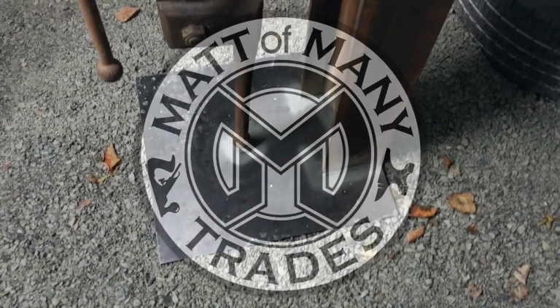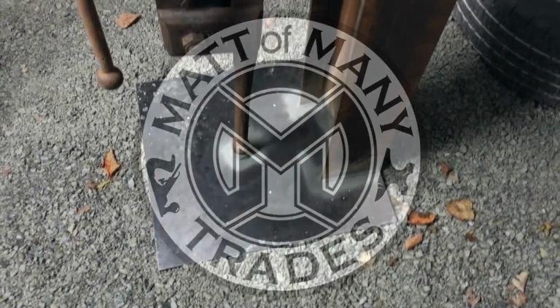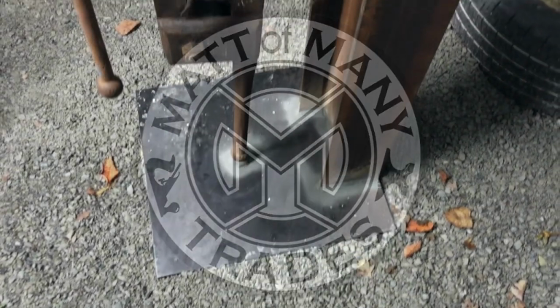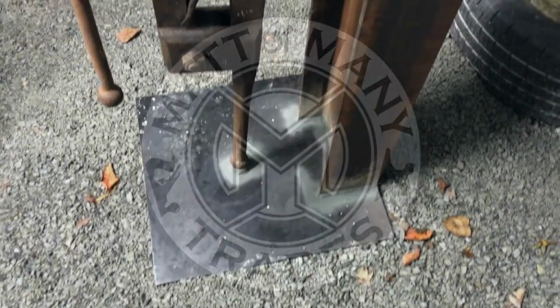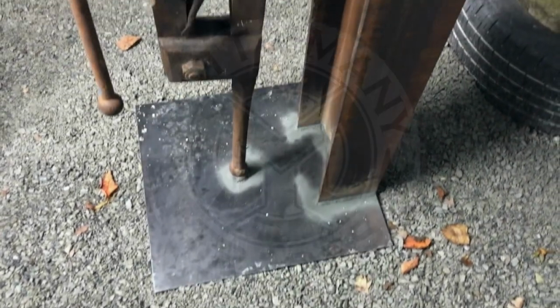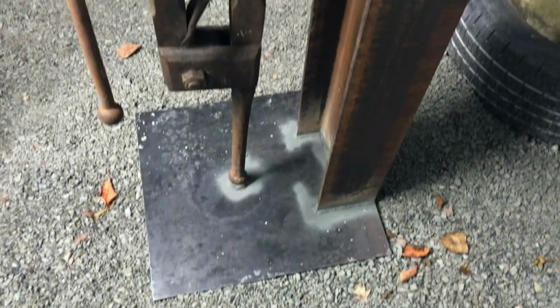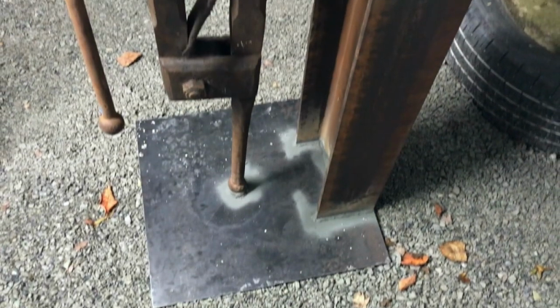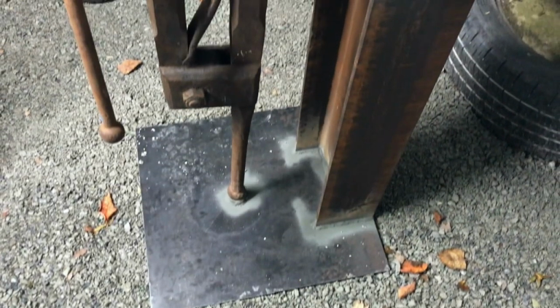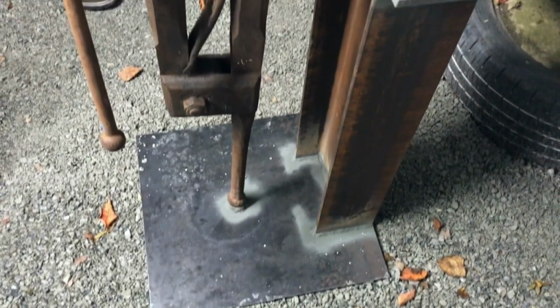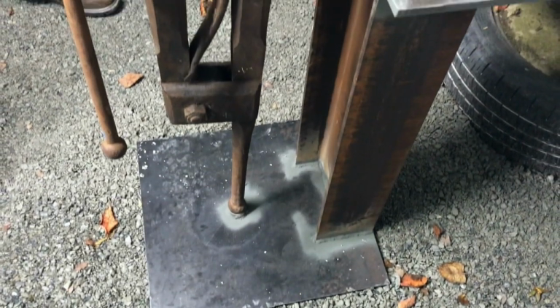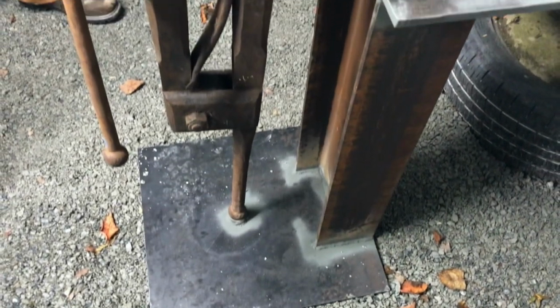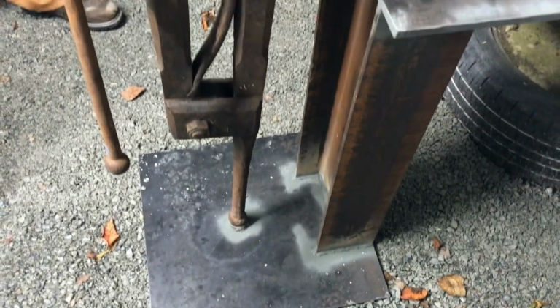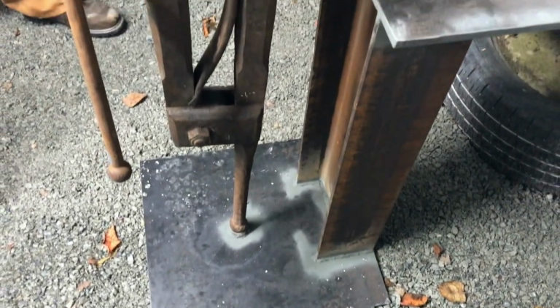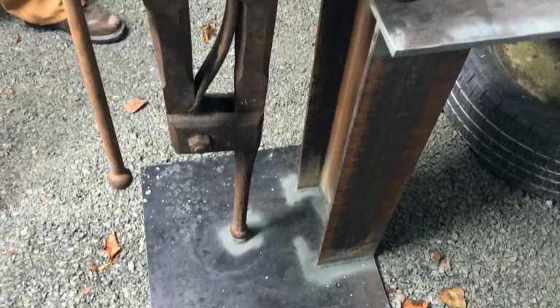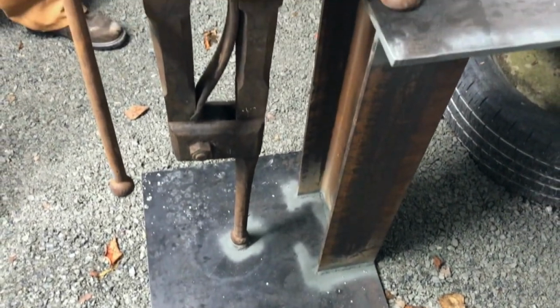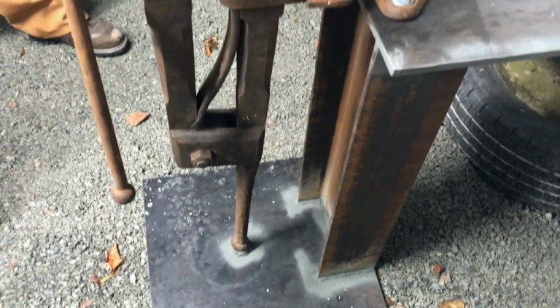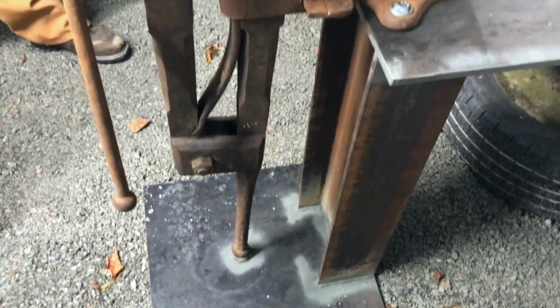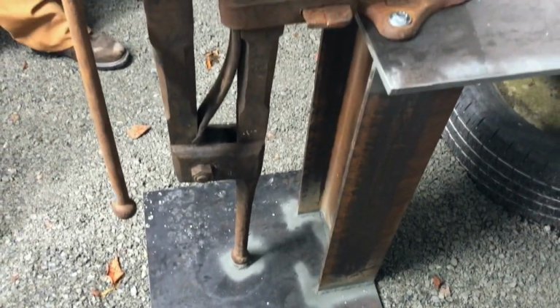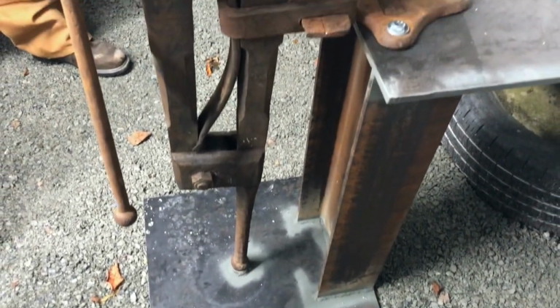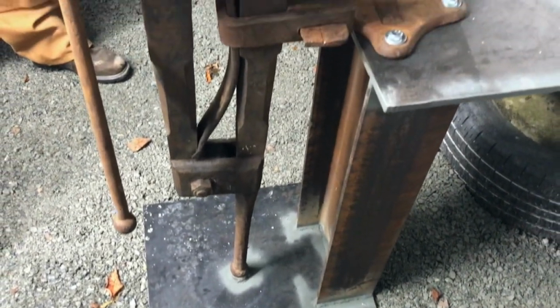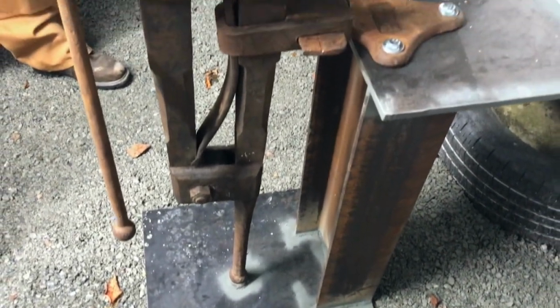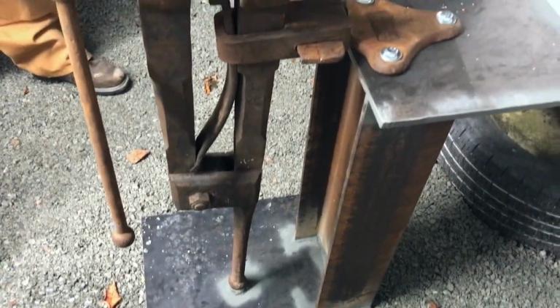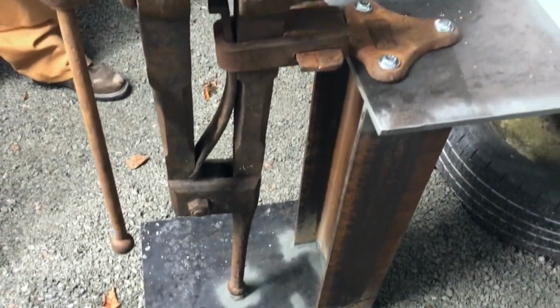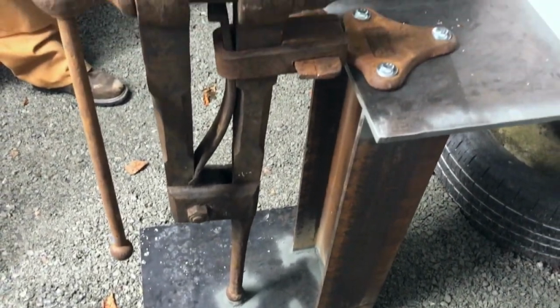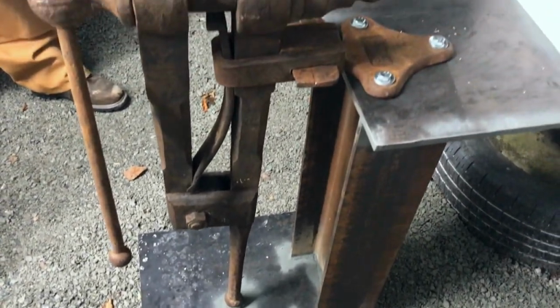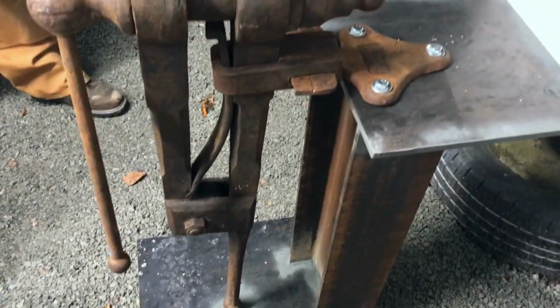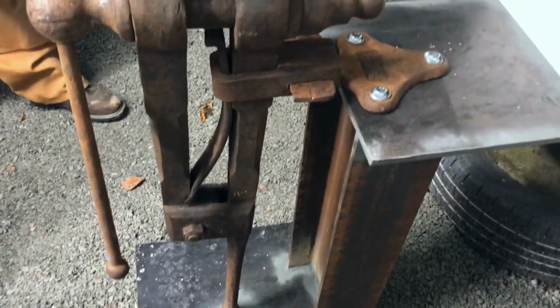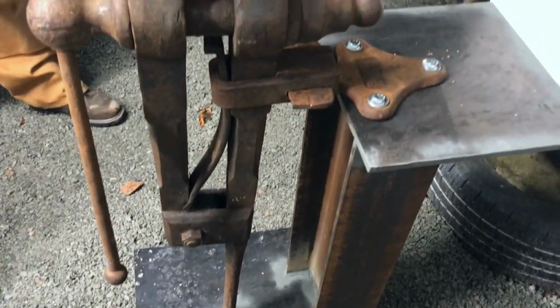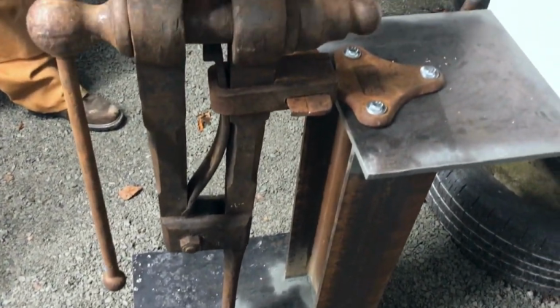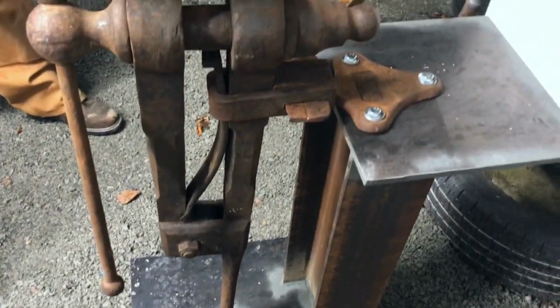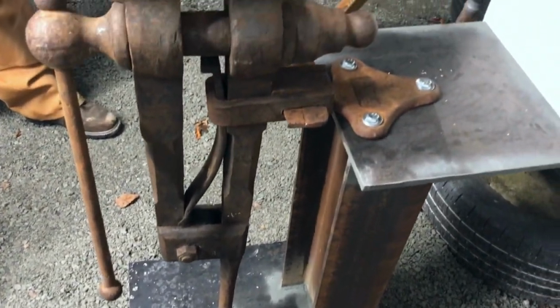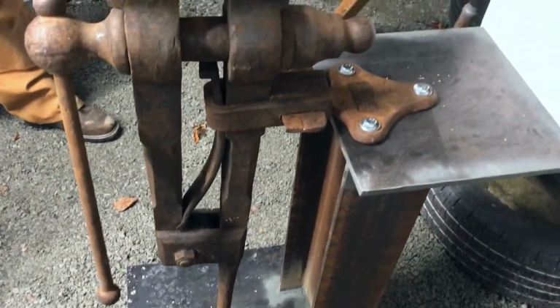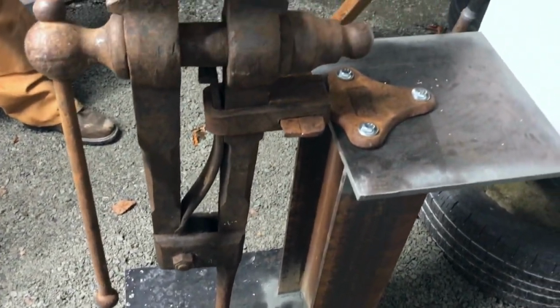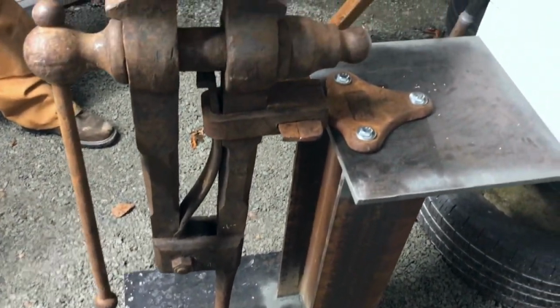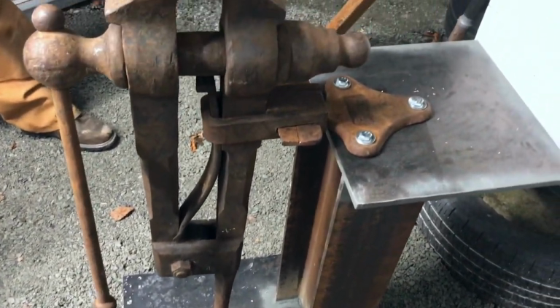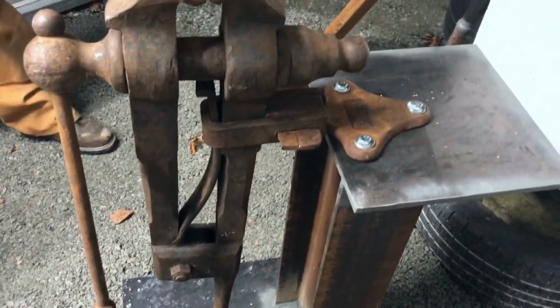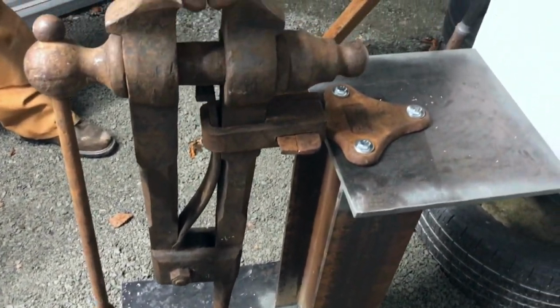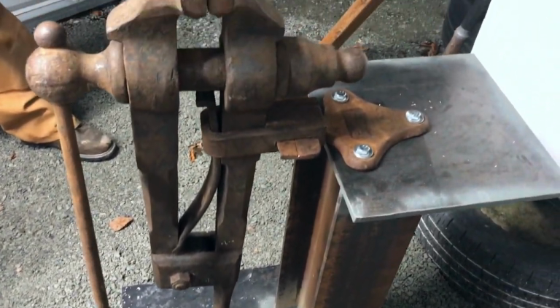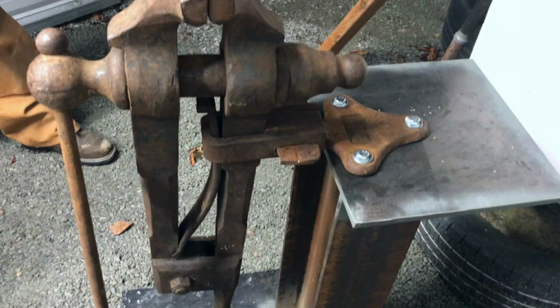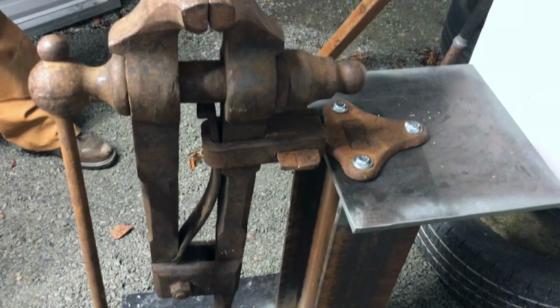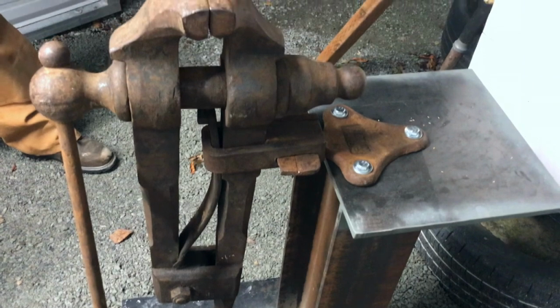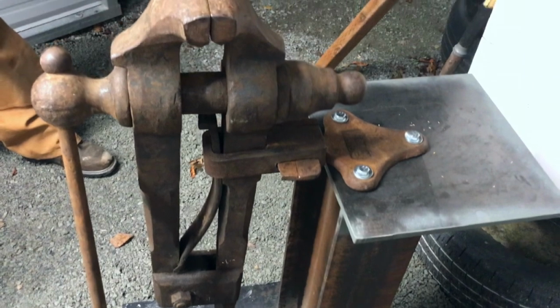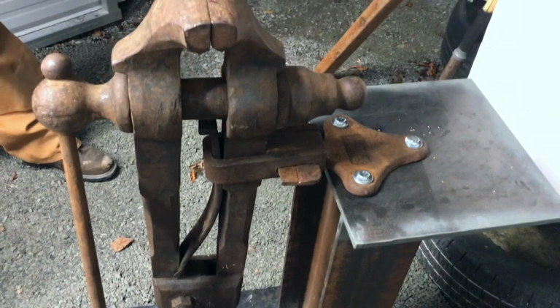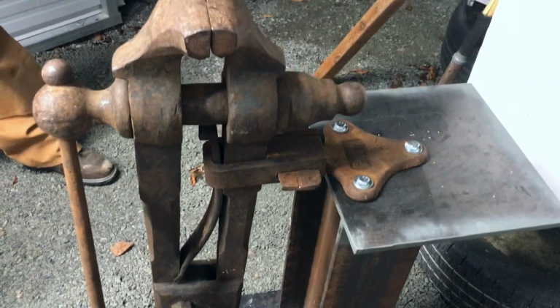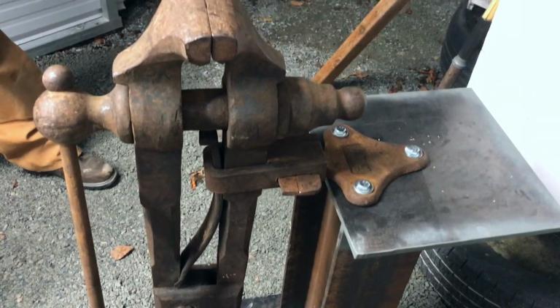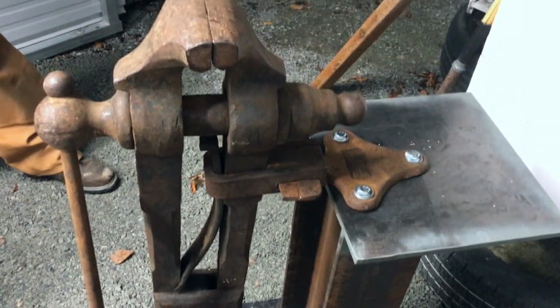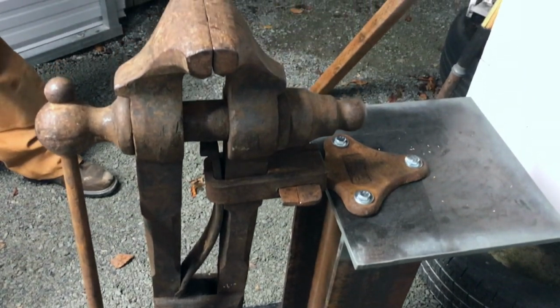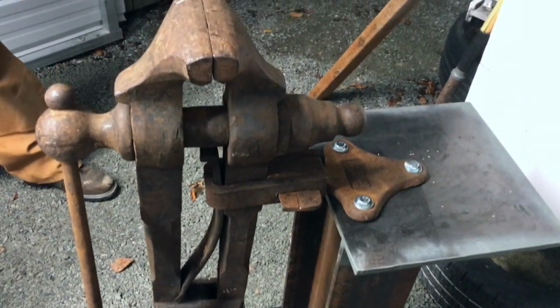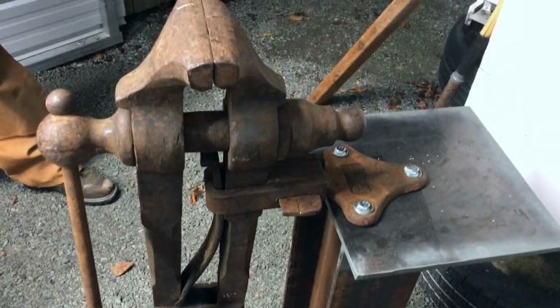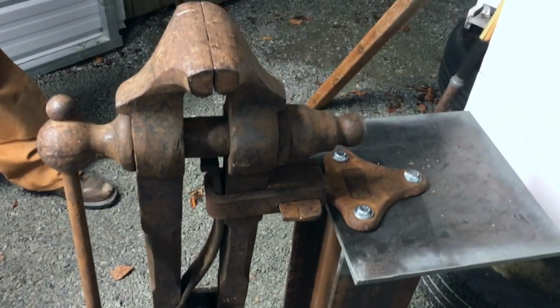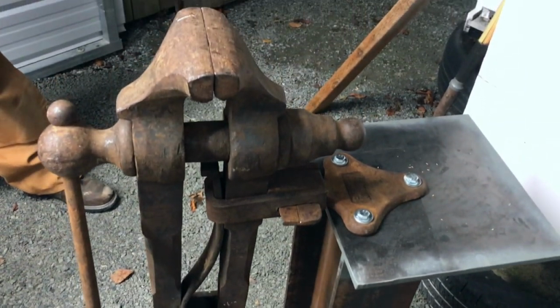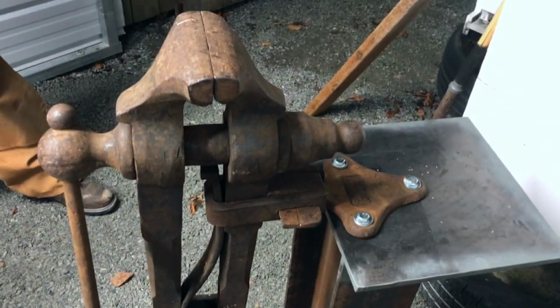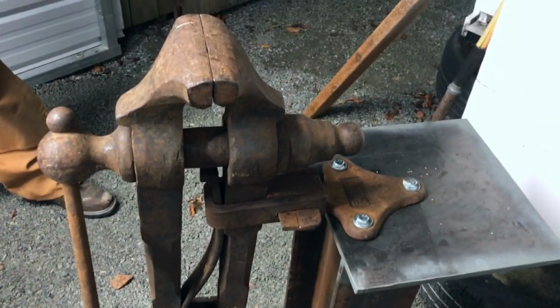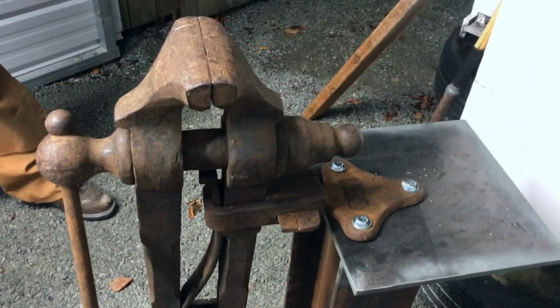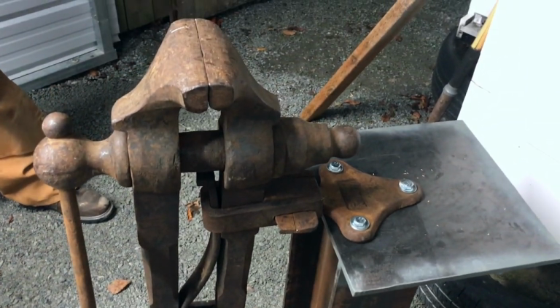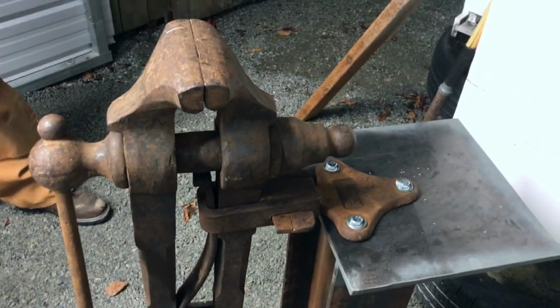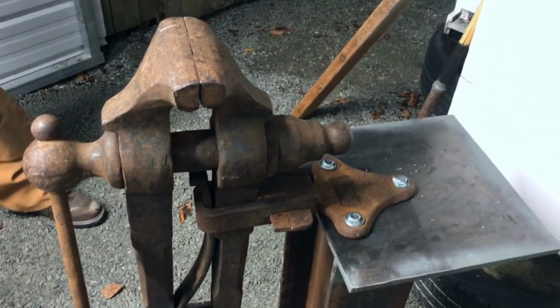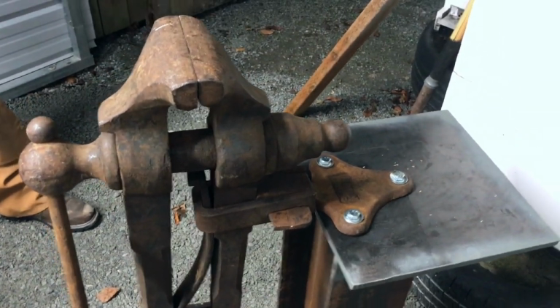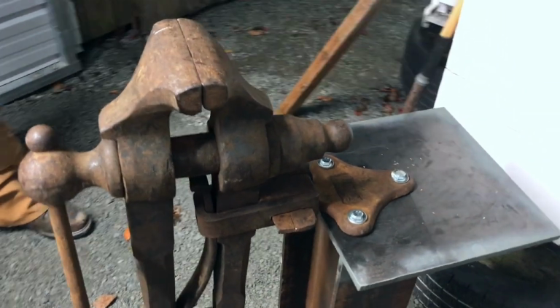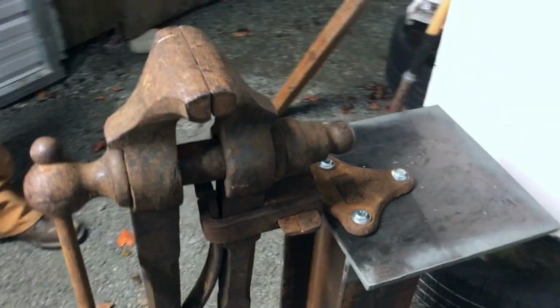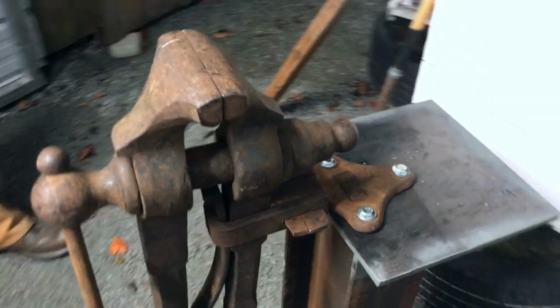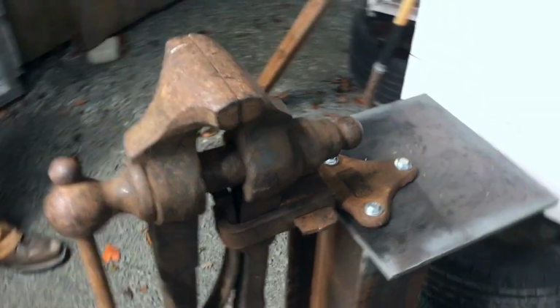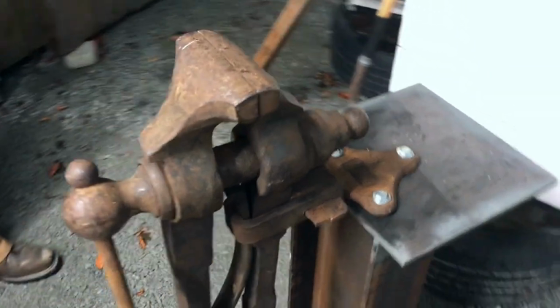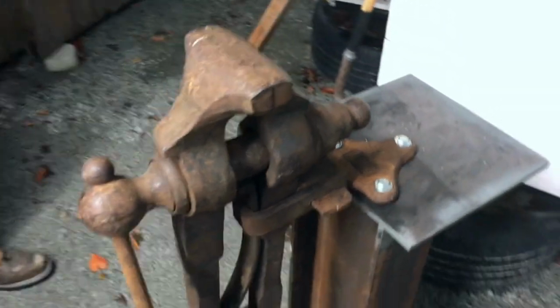I built this post vise stand and mounted the vise to it about 10 months ago and just got it in the forge.